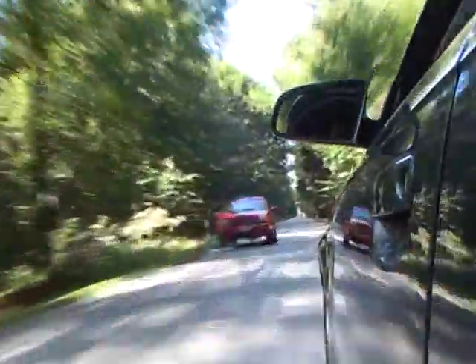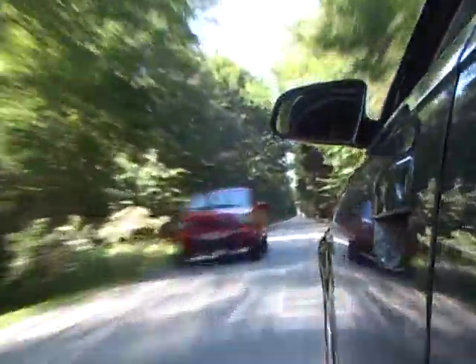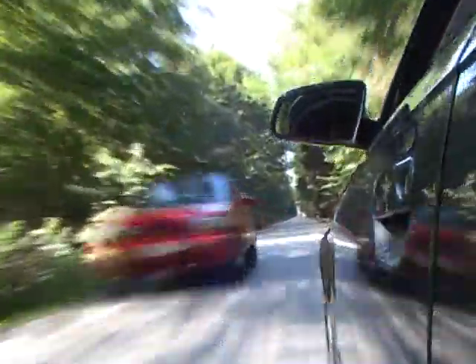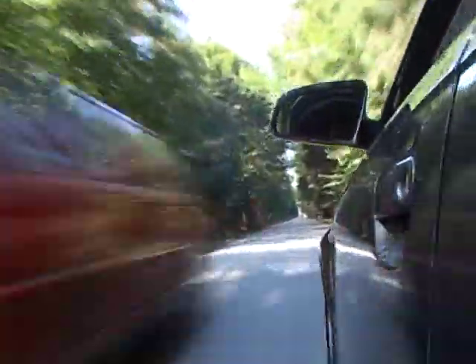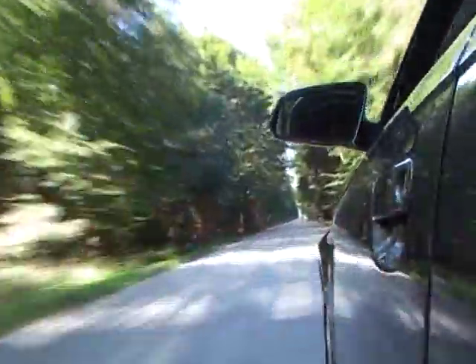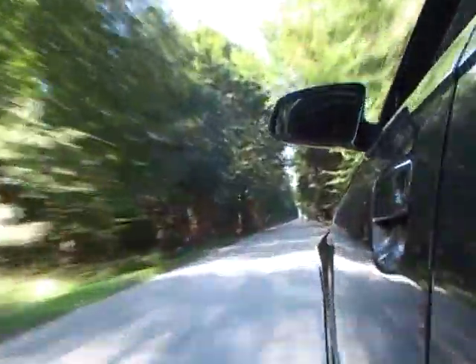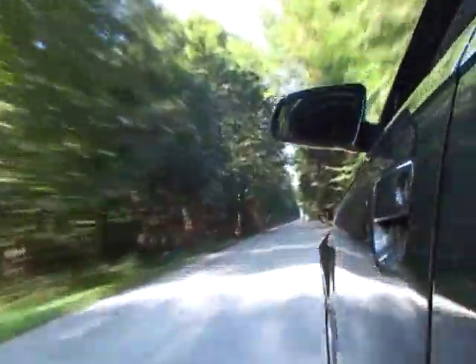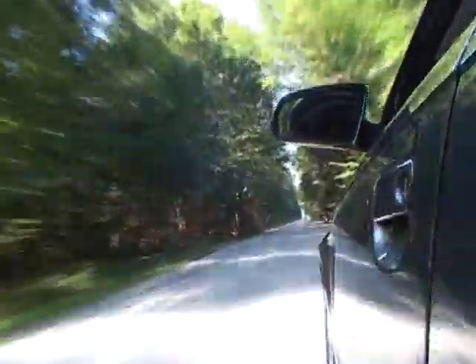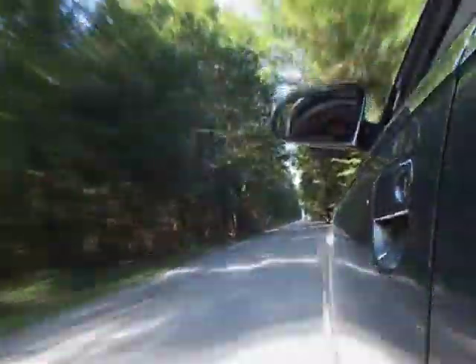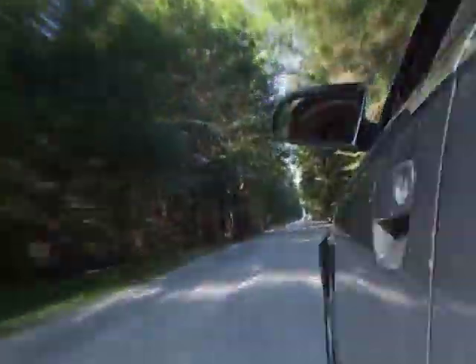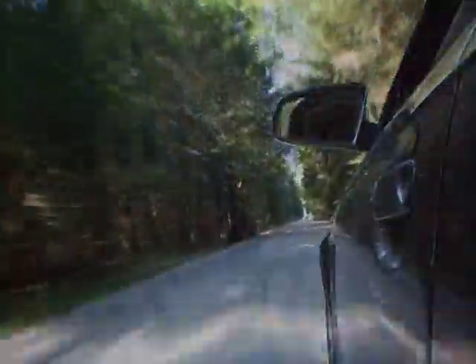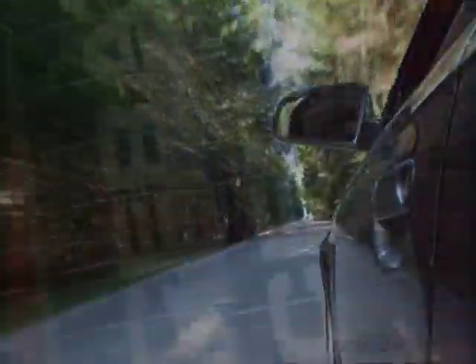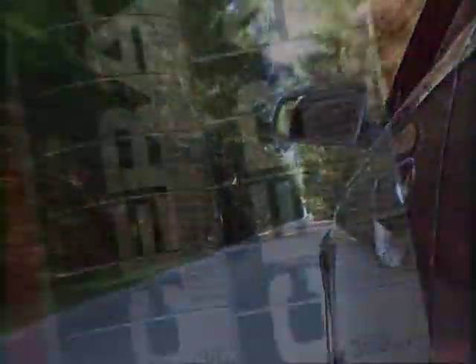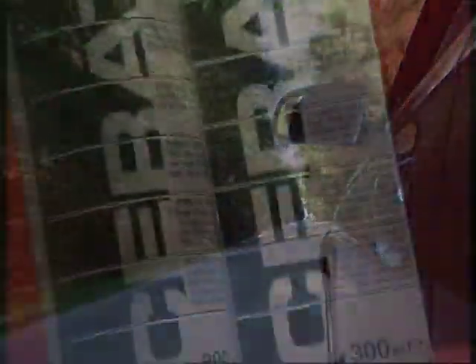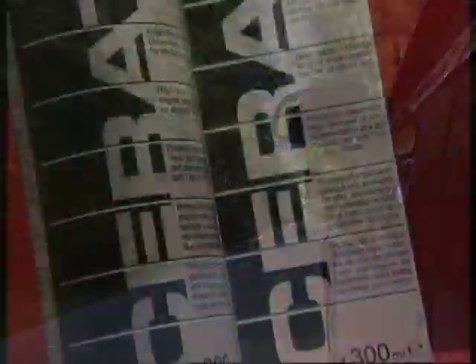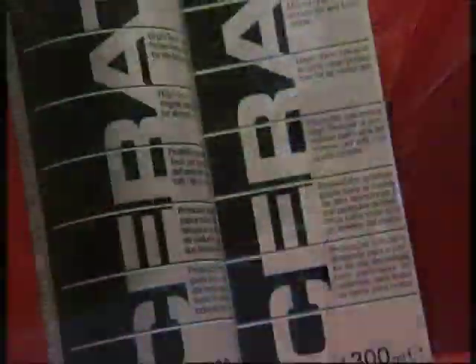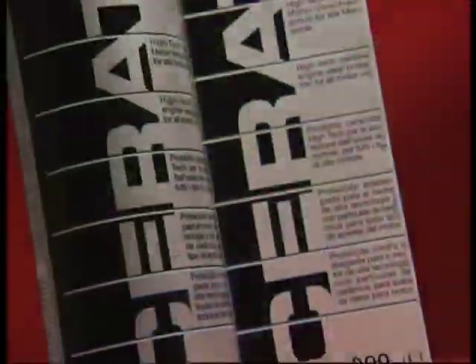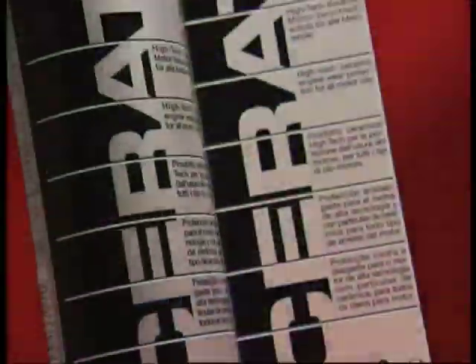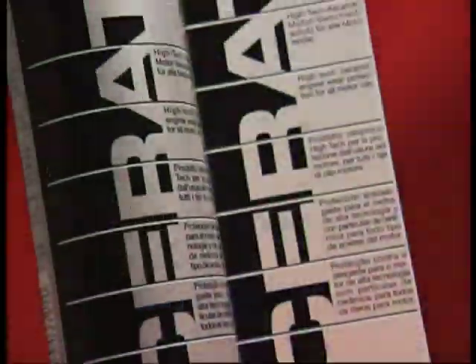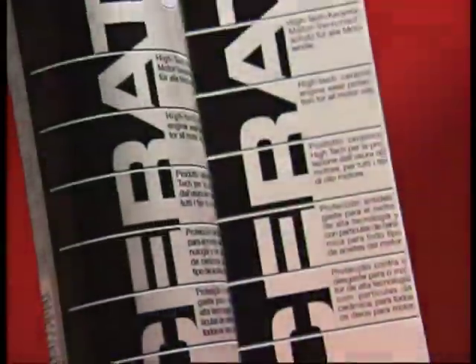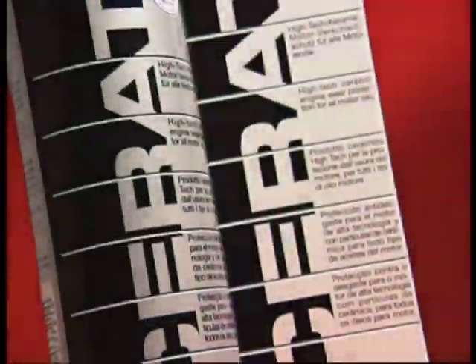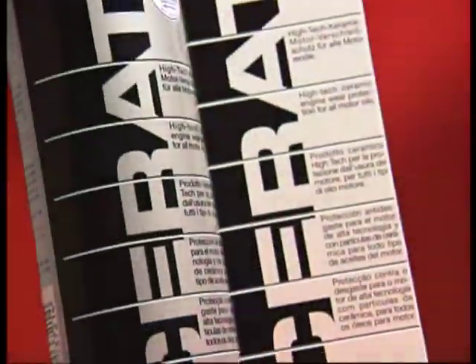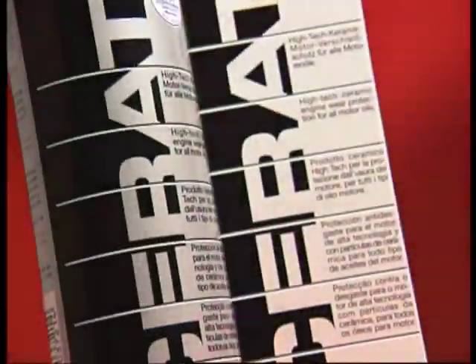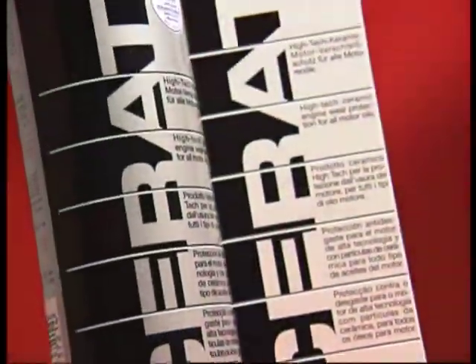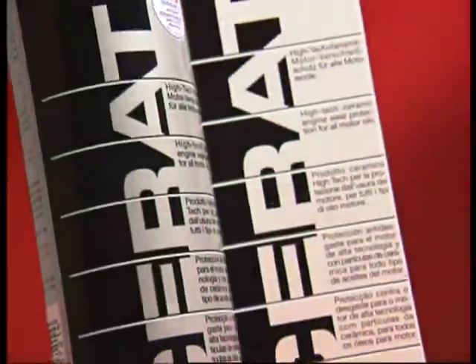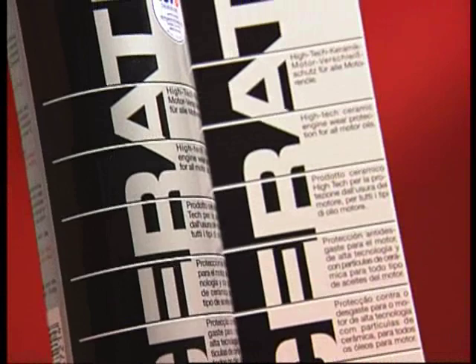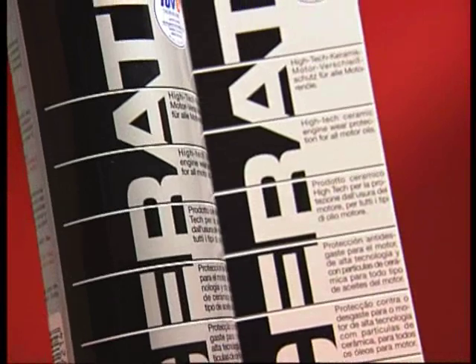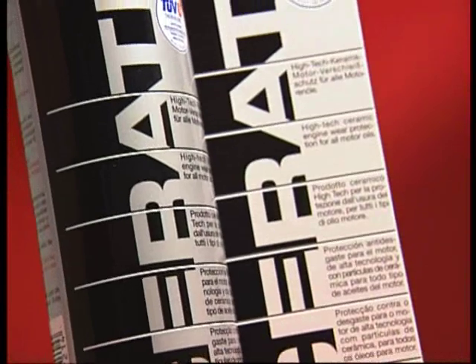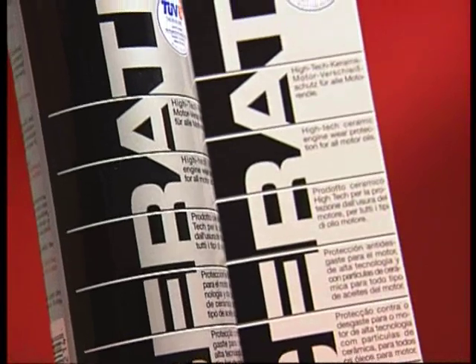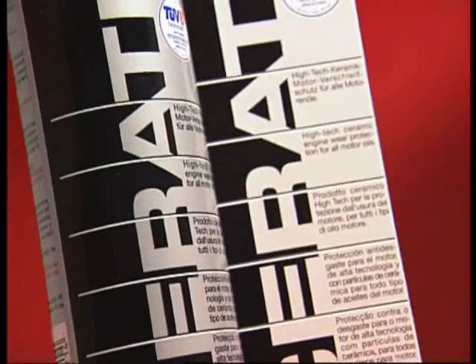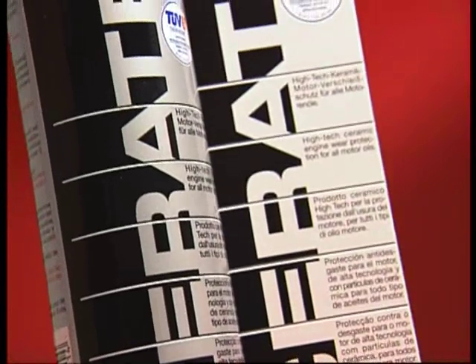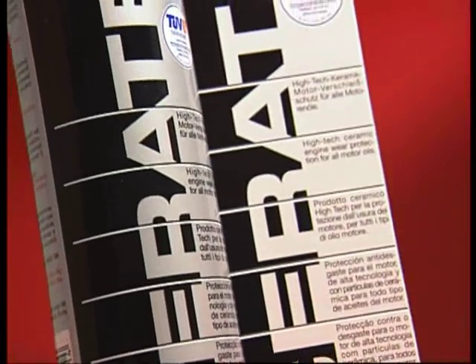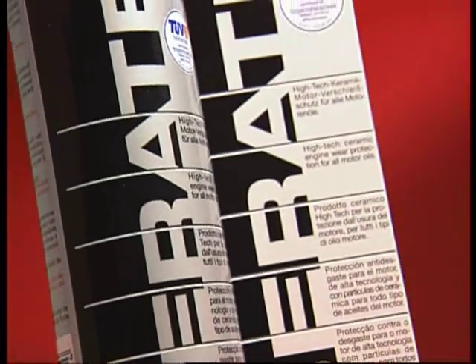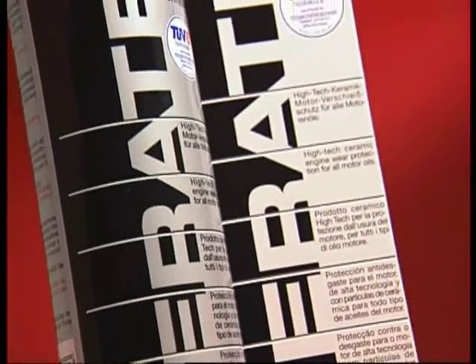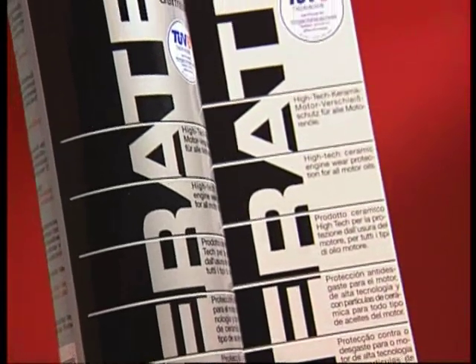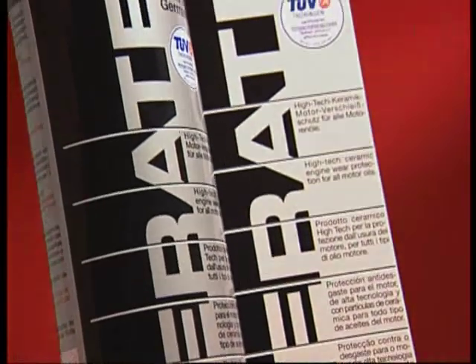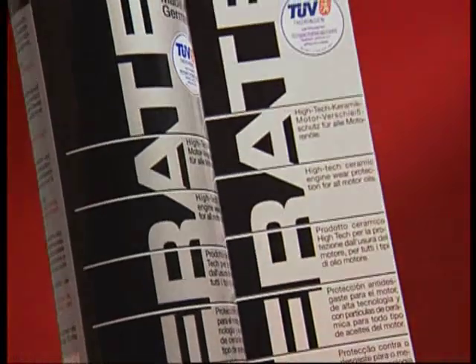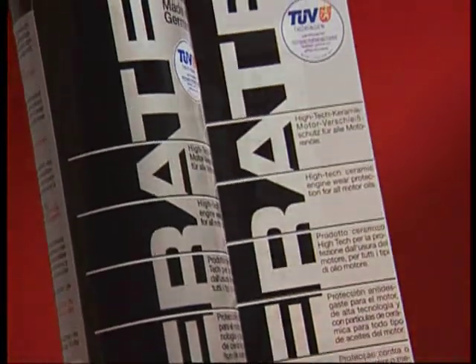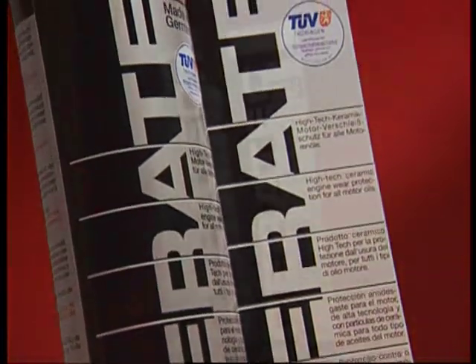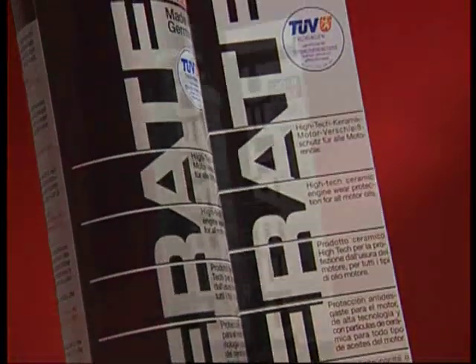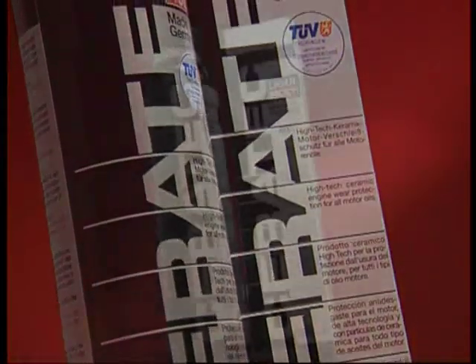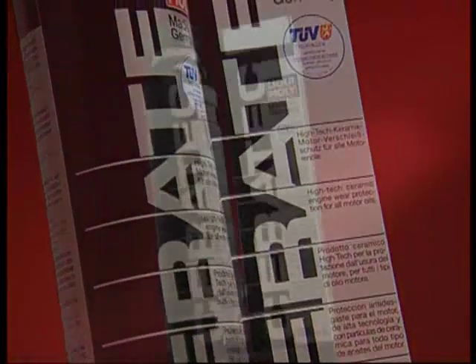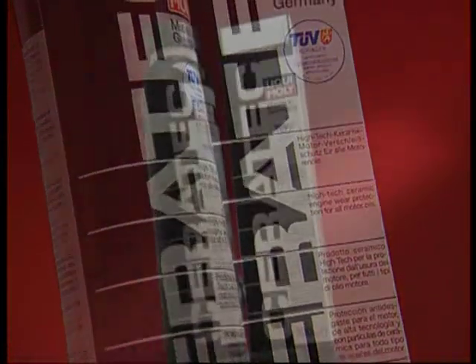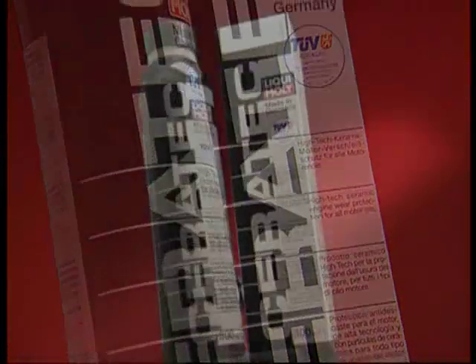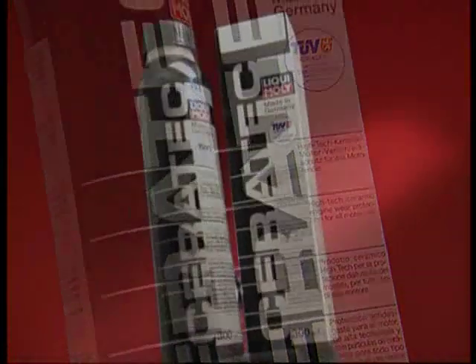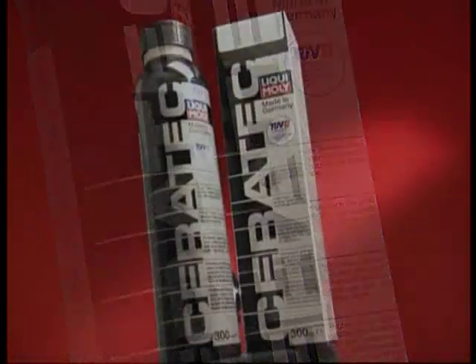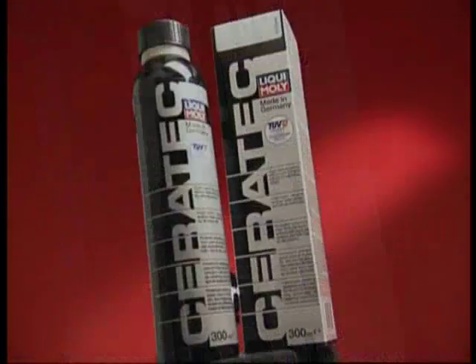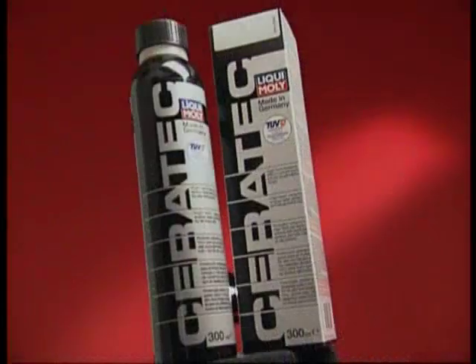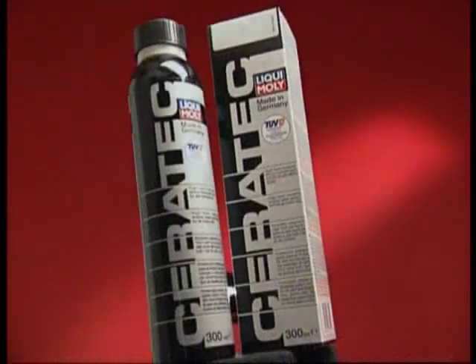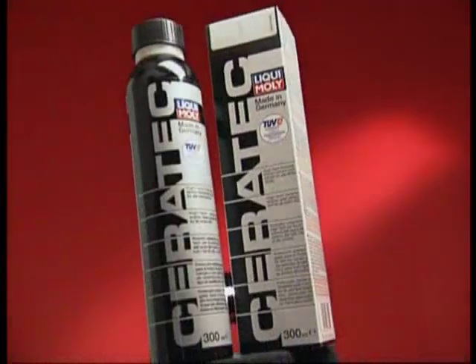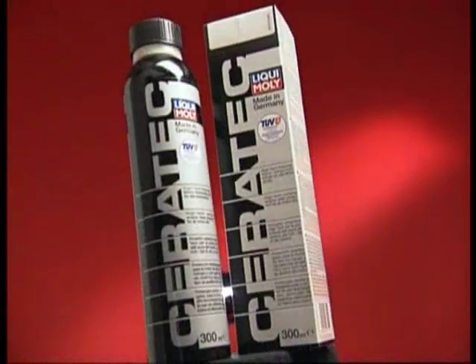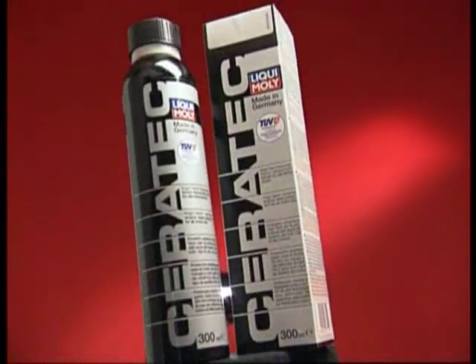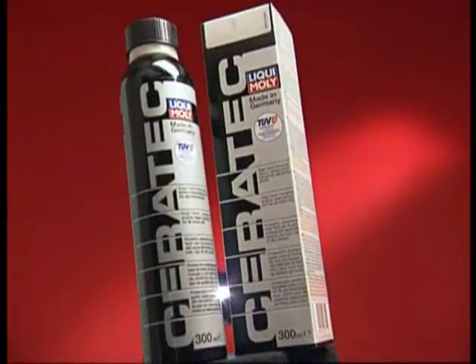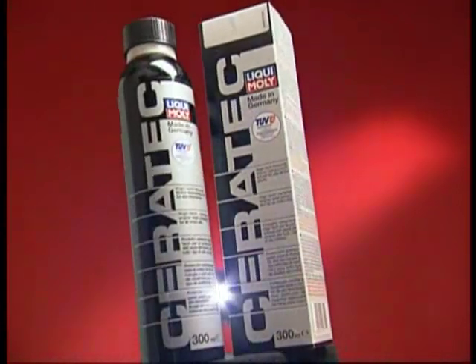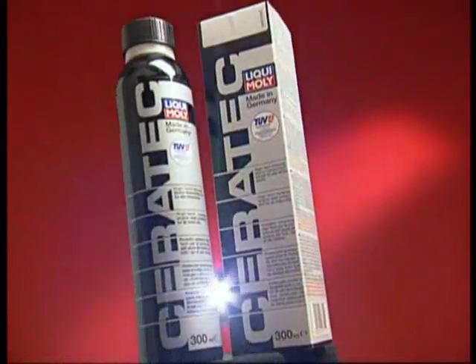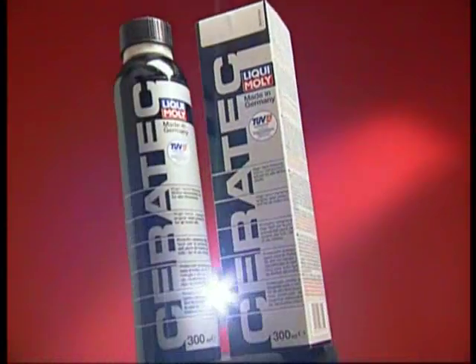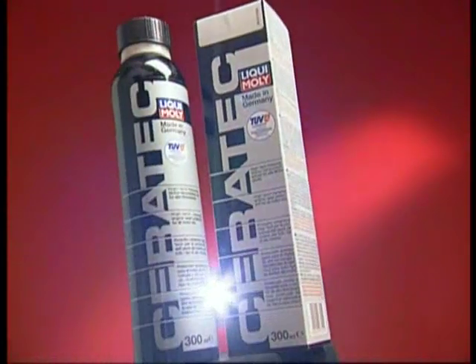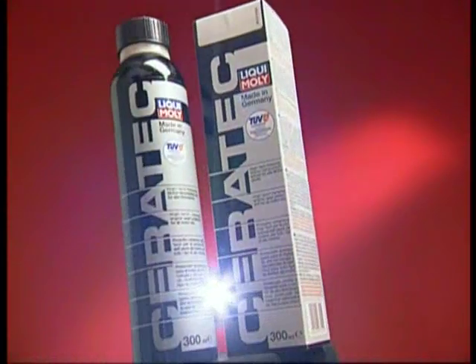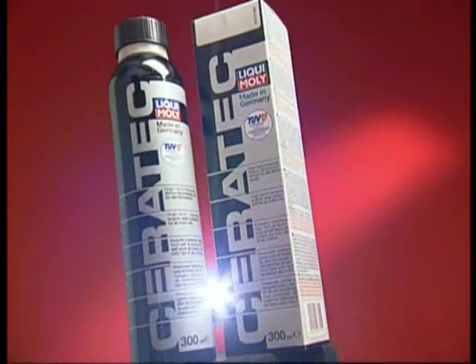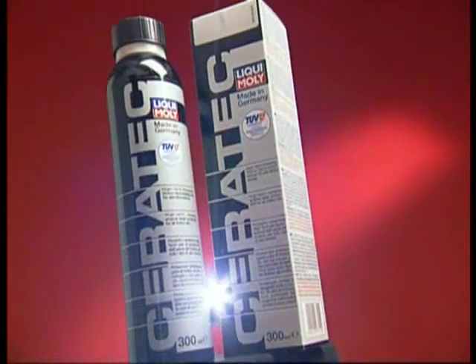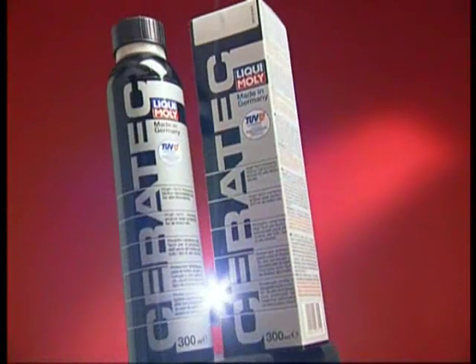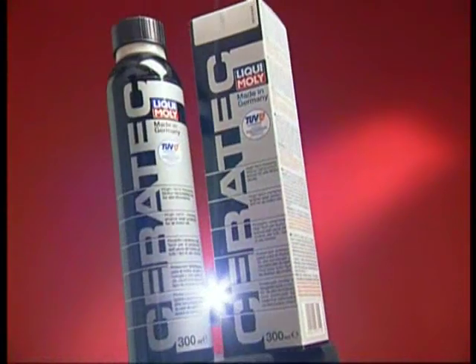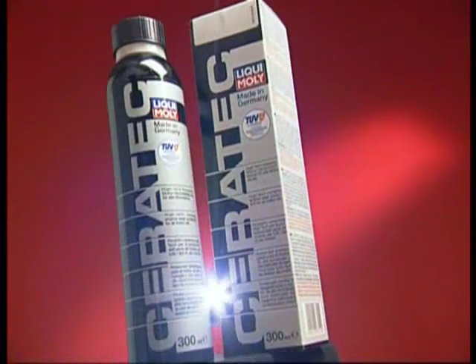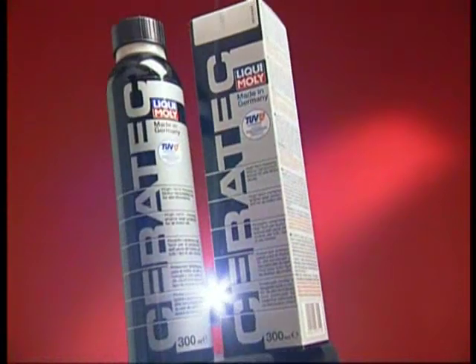Ceratec — ceramic engine wear protection used in aerospace engineering — can now be used in your engine as well.